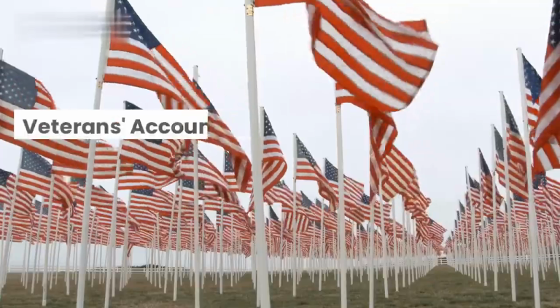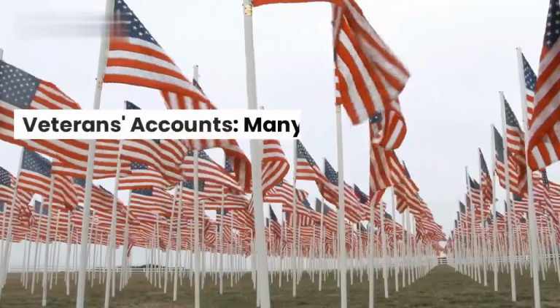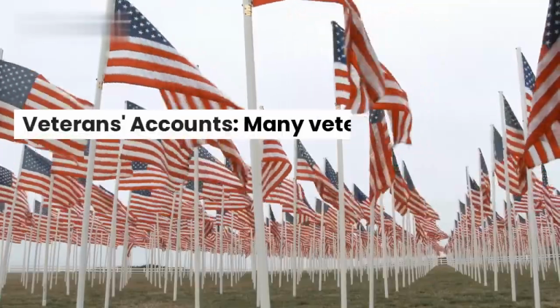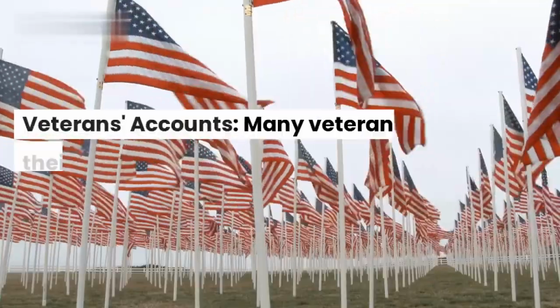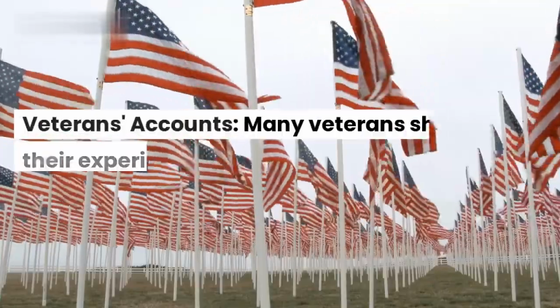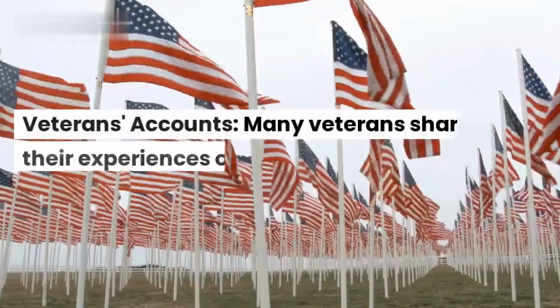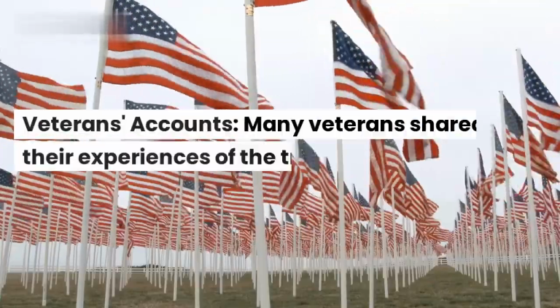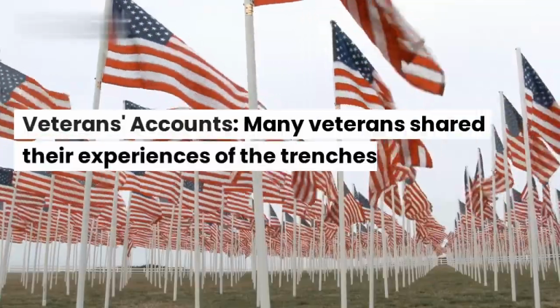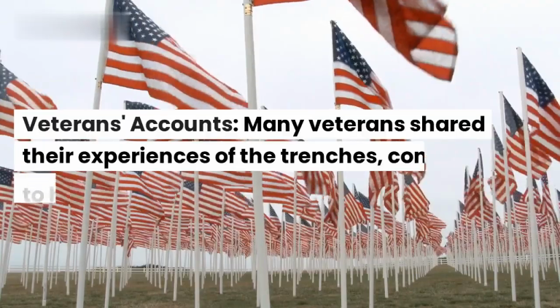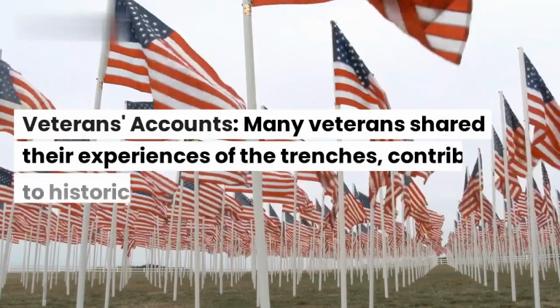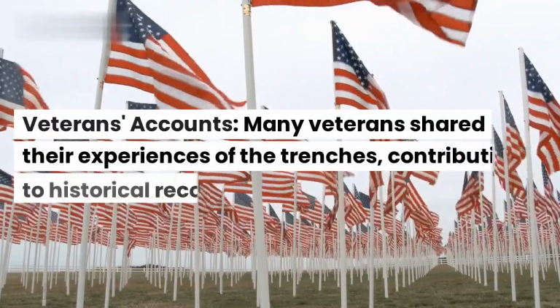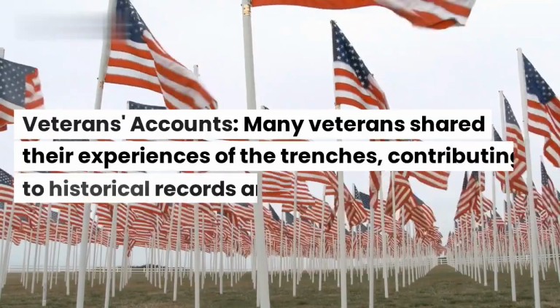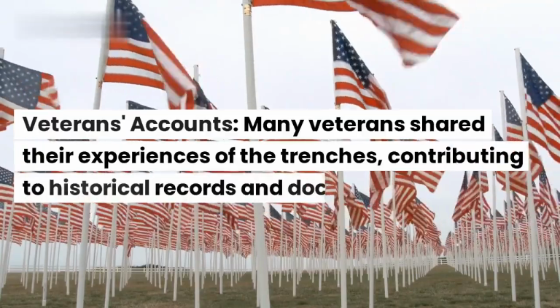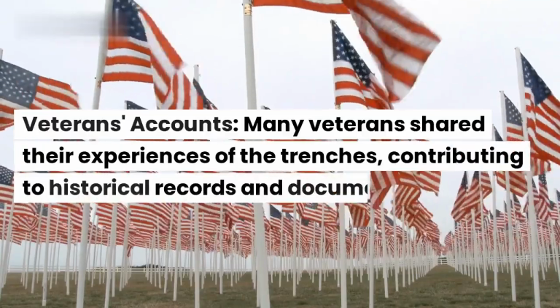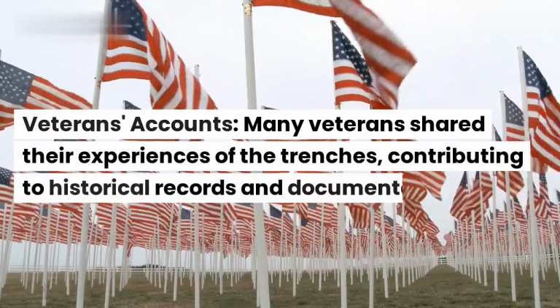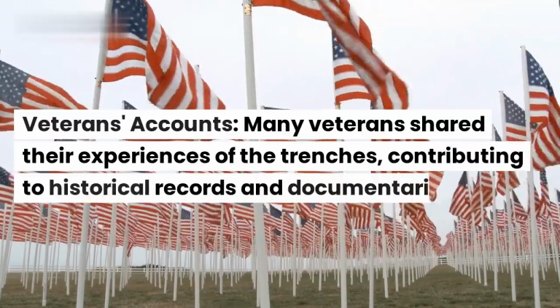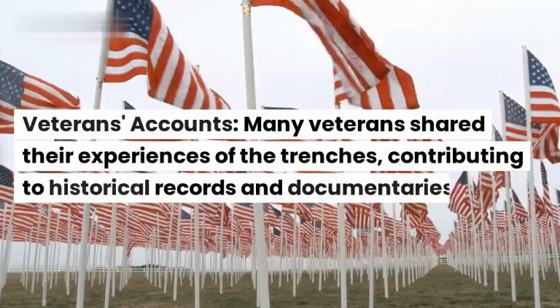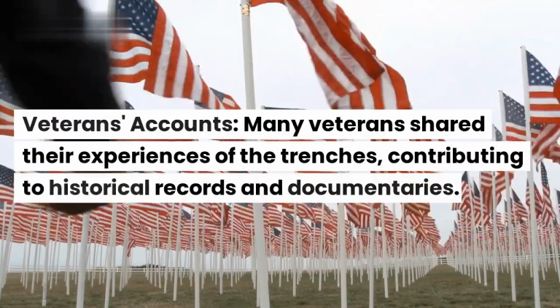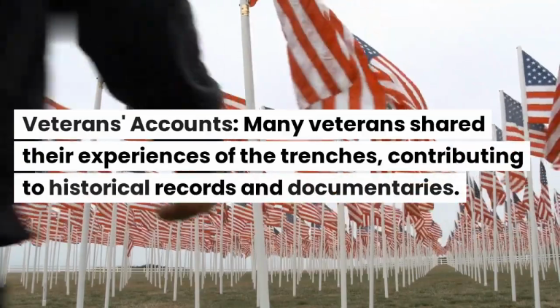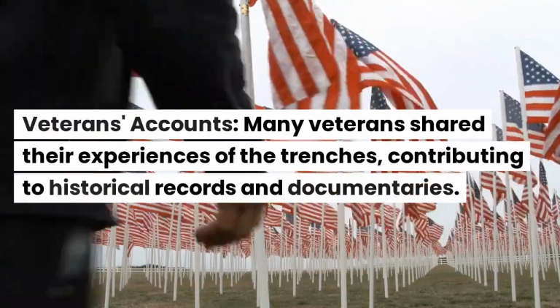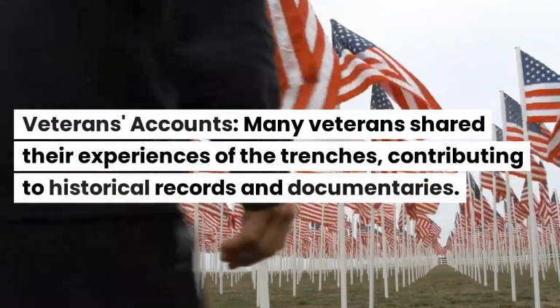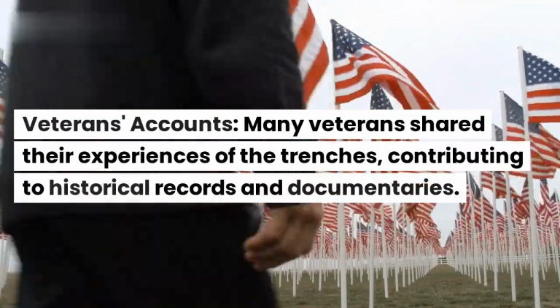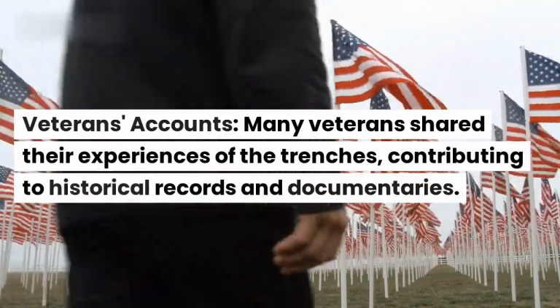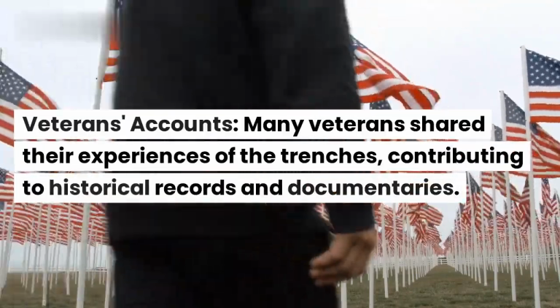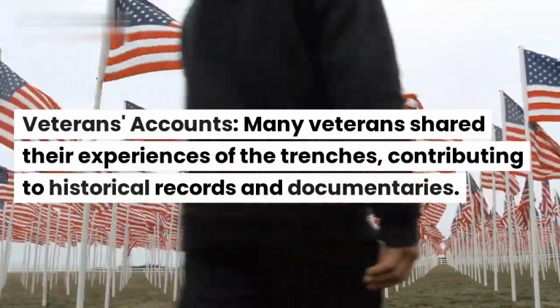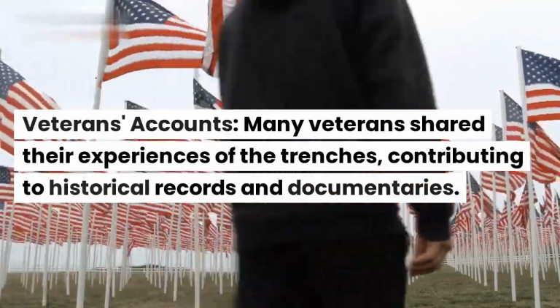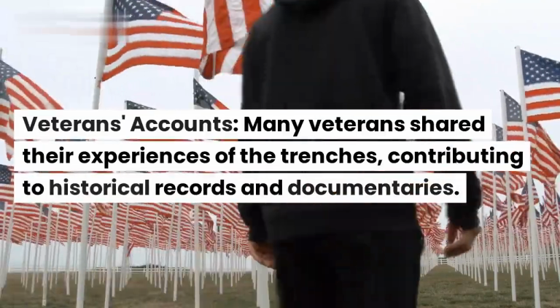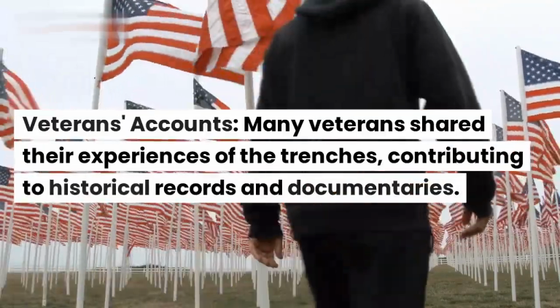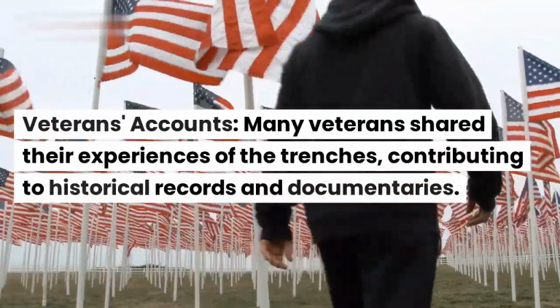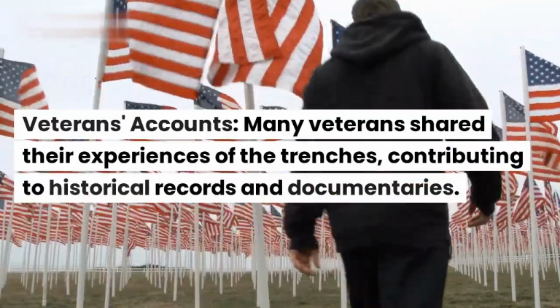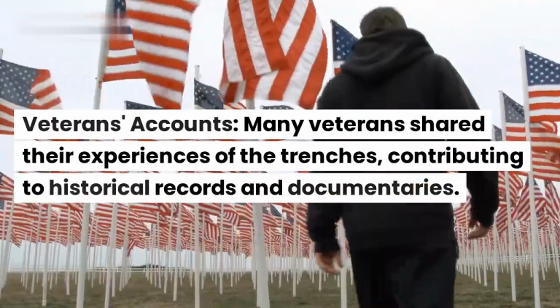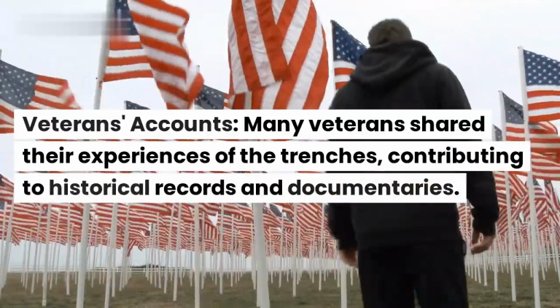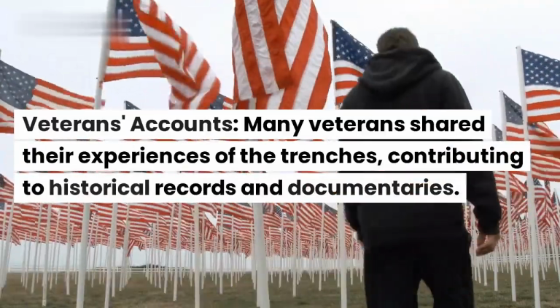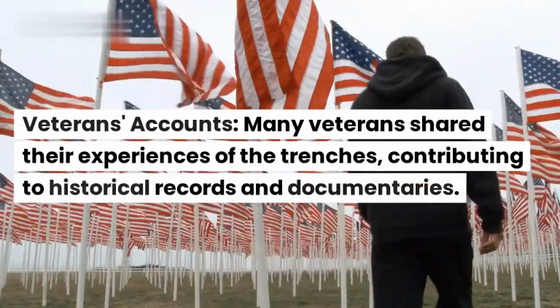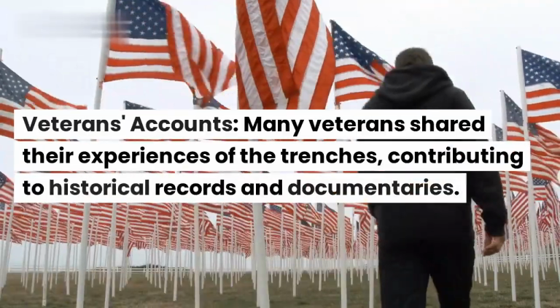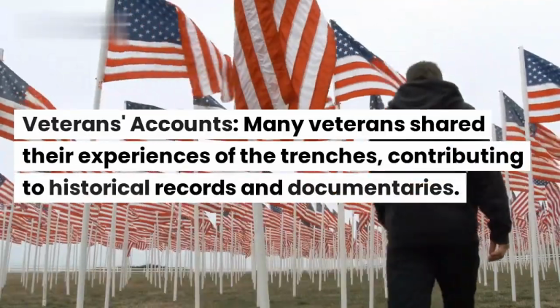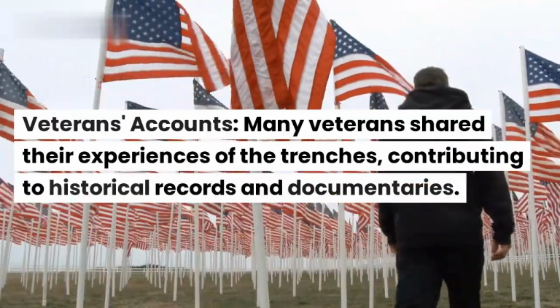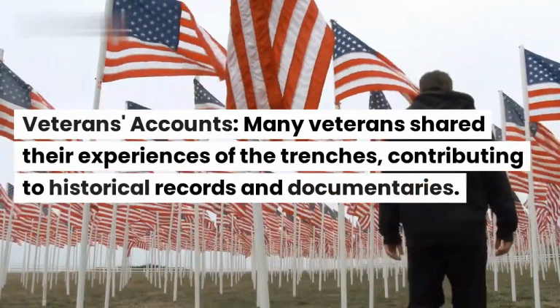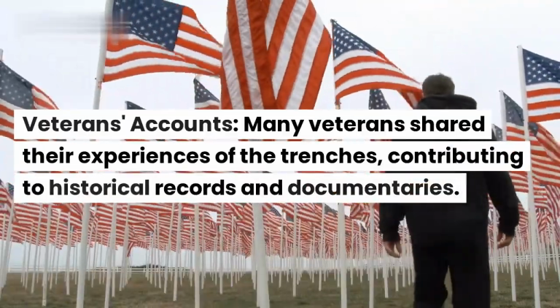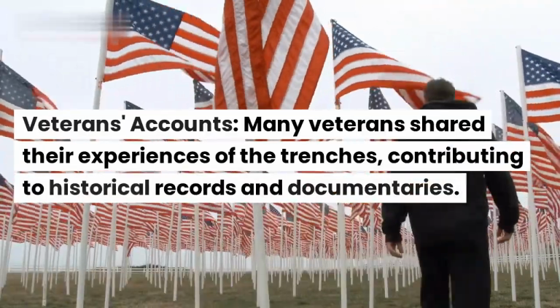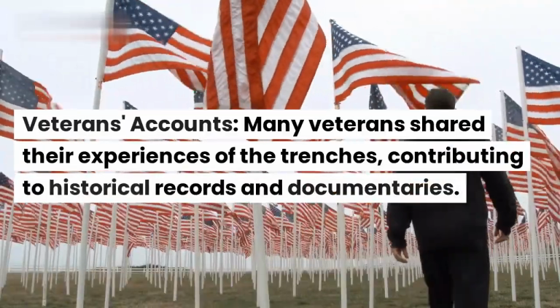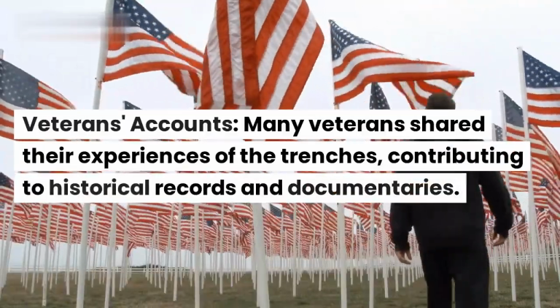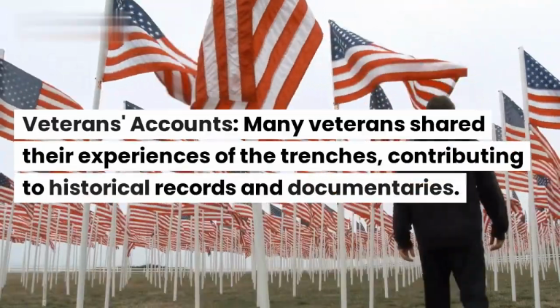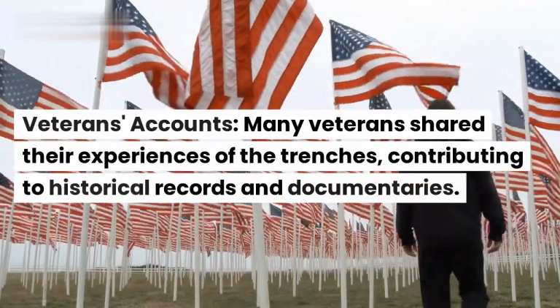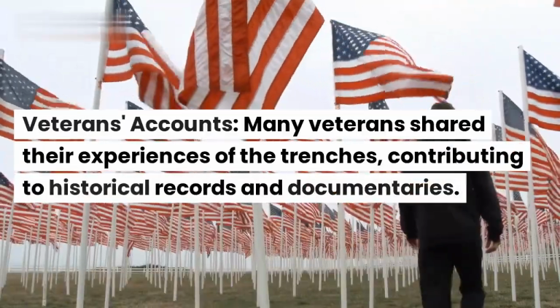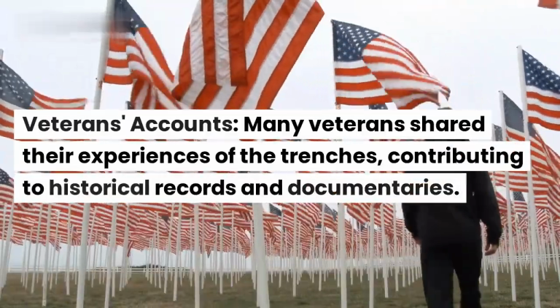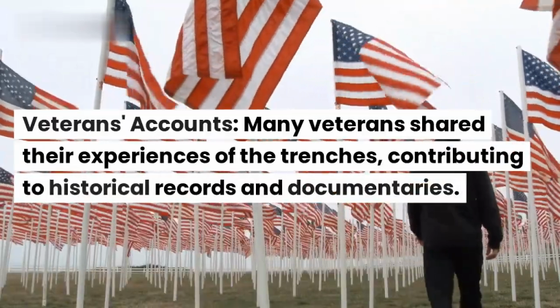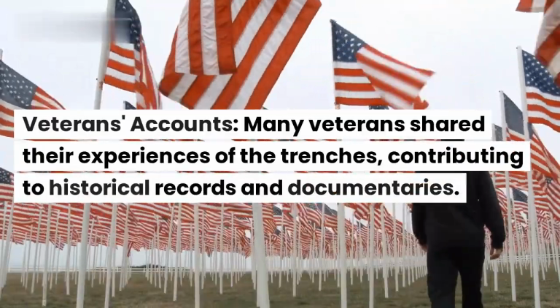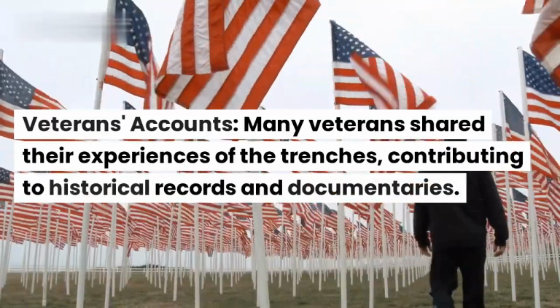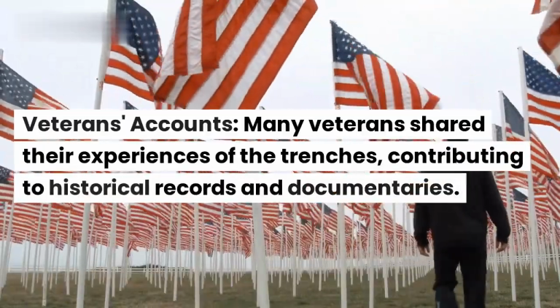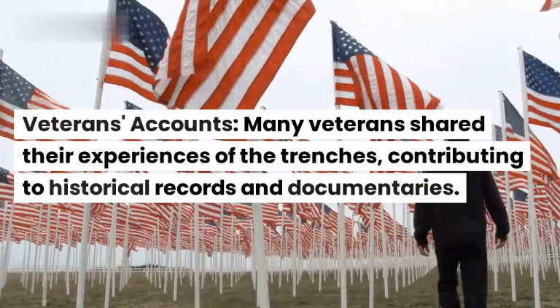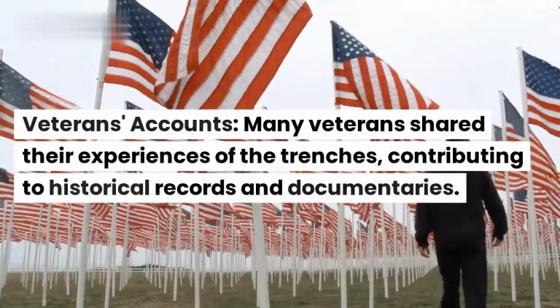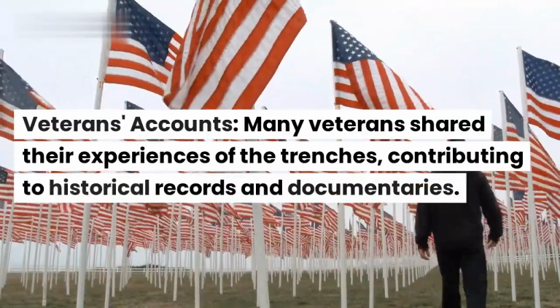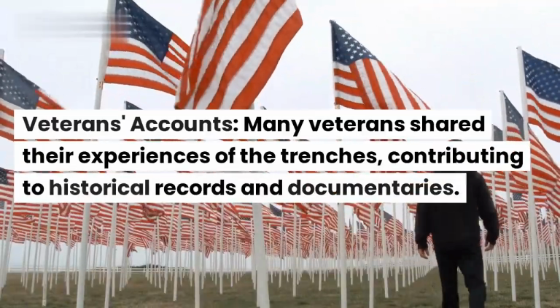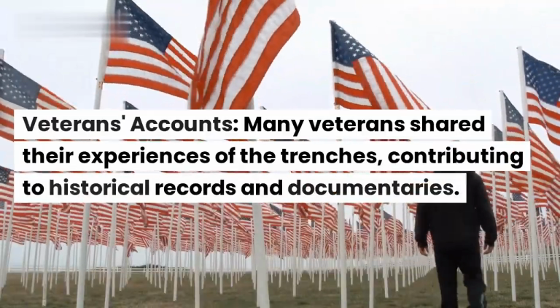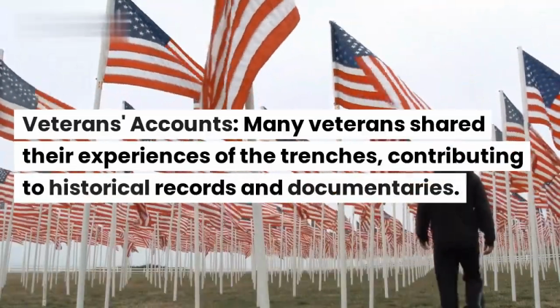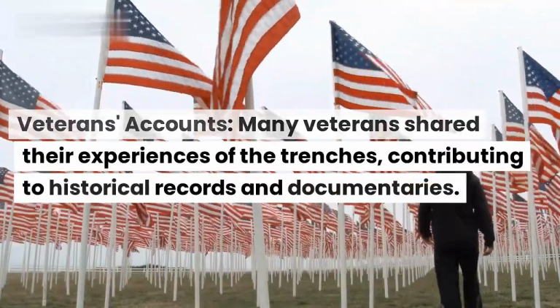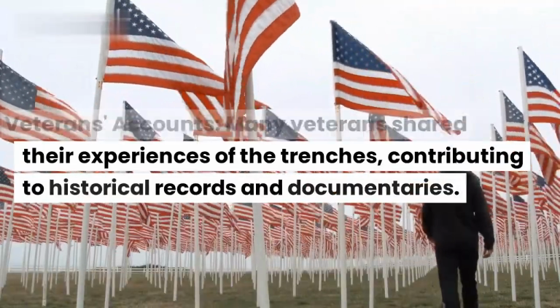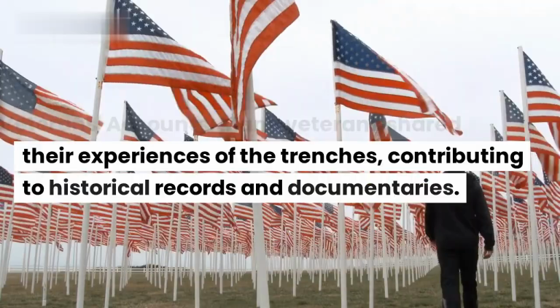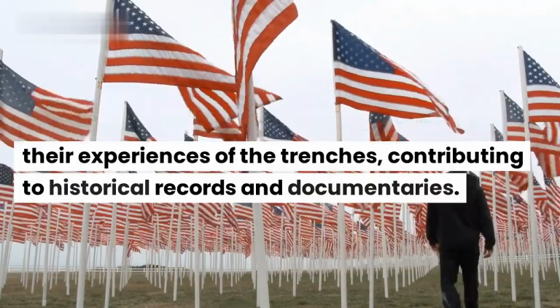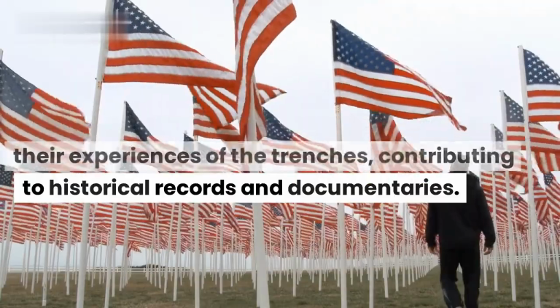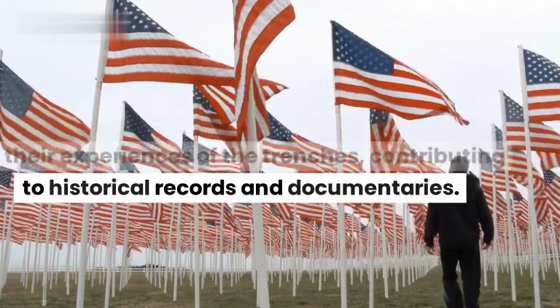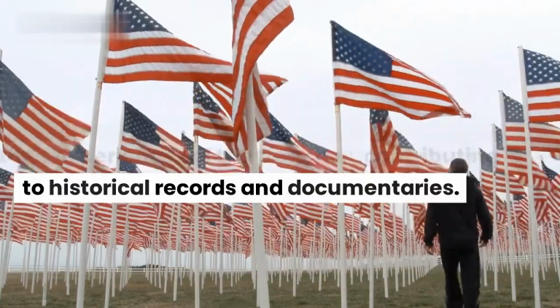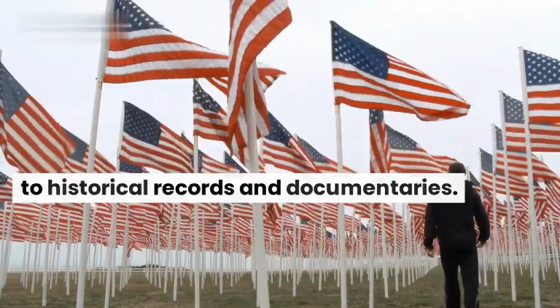Veterans' accounts. Many veterans shared their experiences of the trenches, contributing to historical records and documentaries.